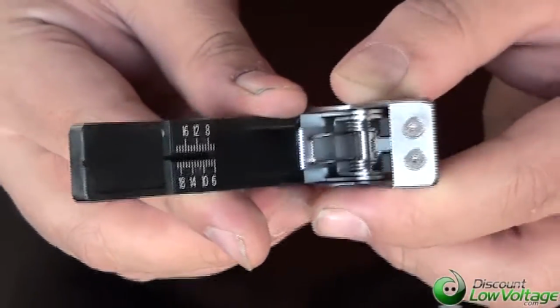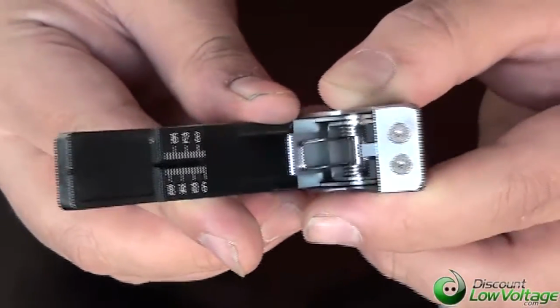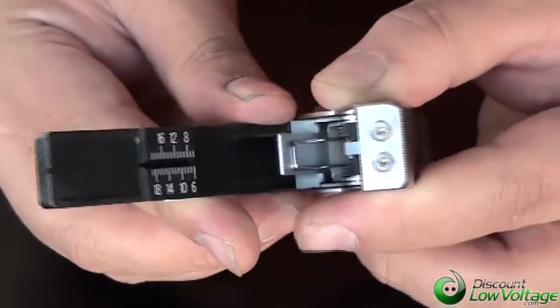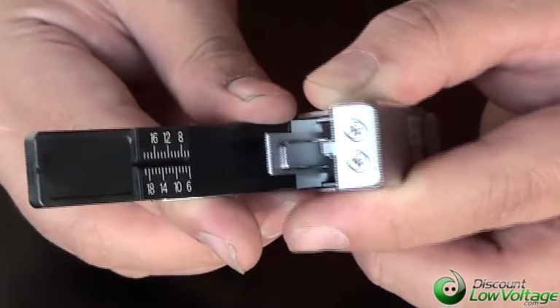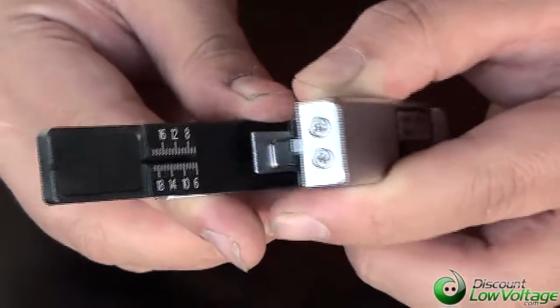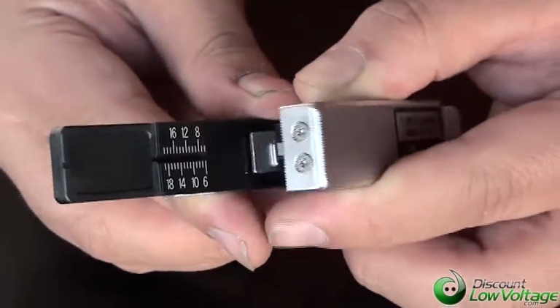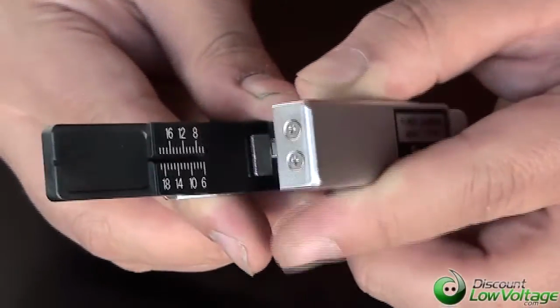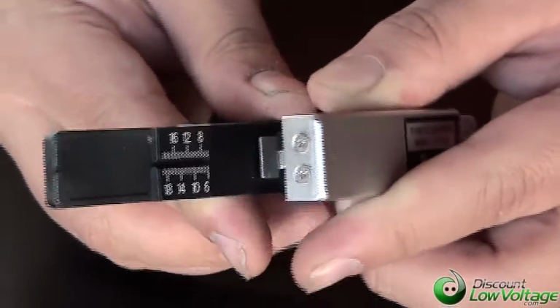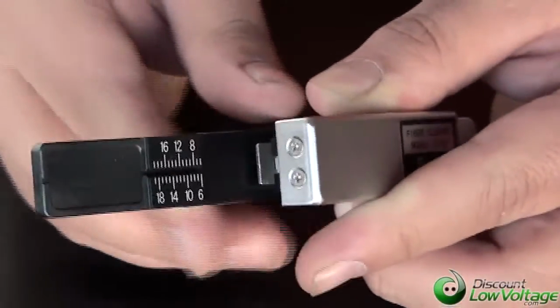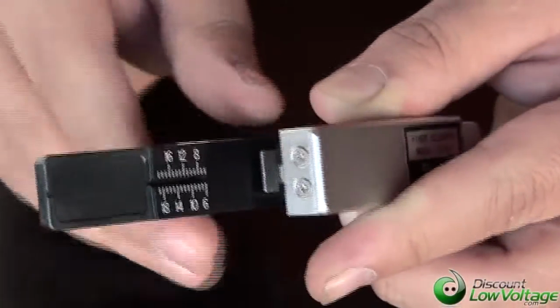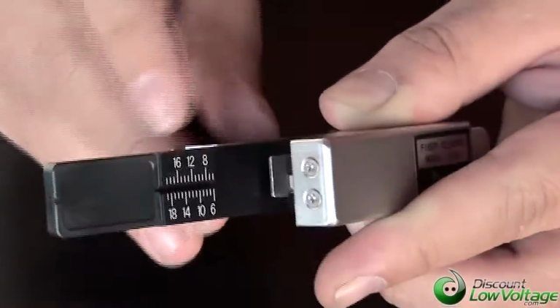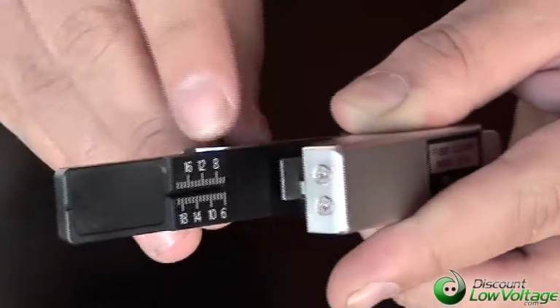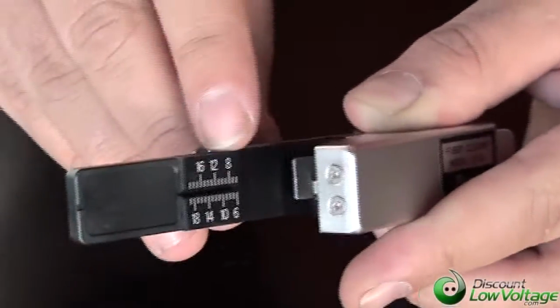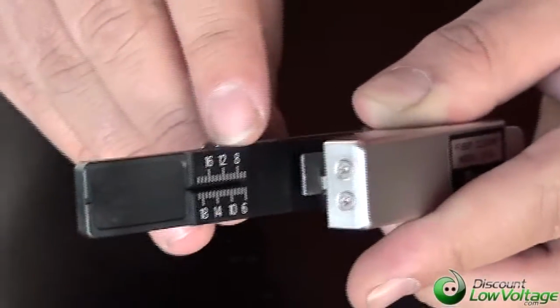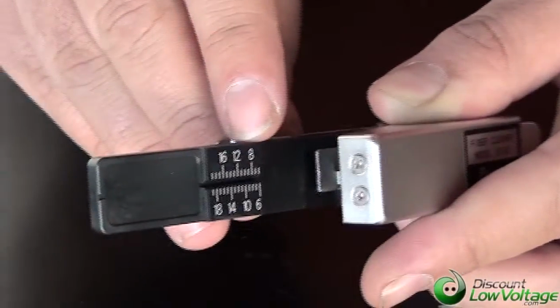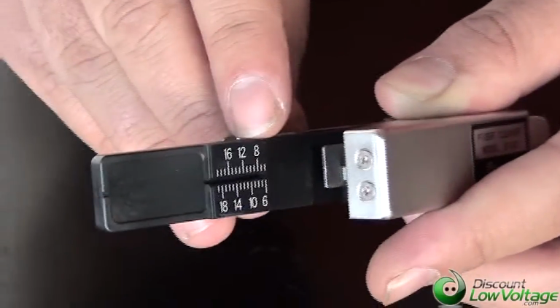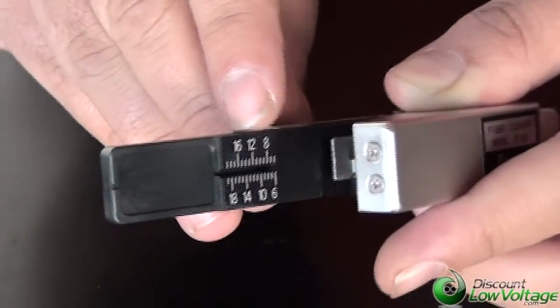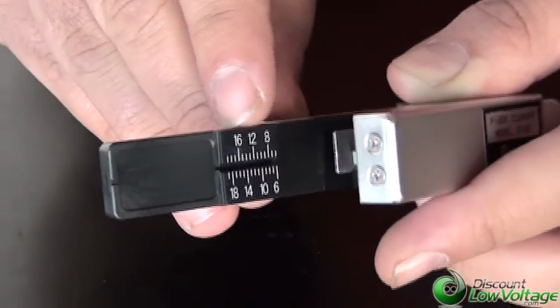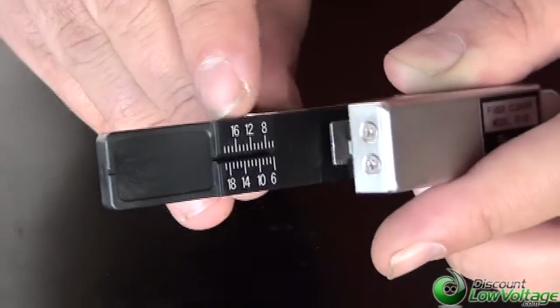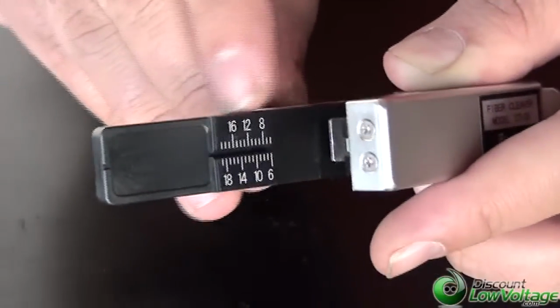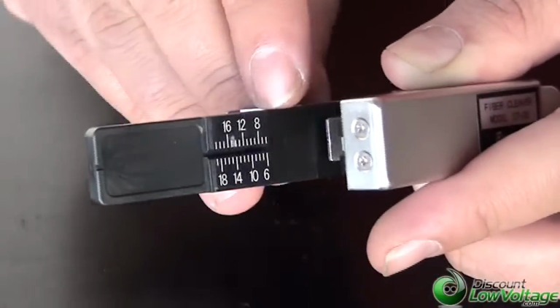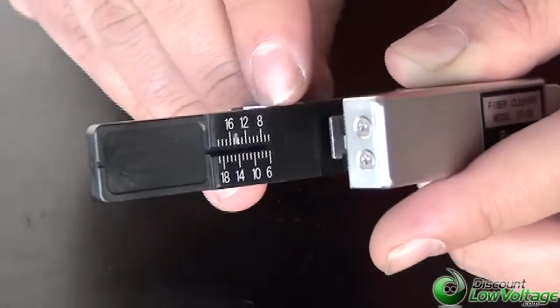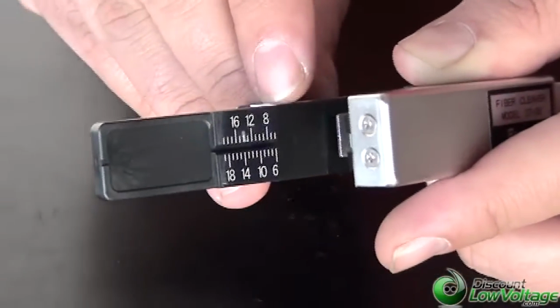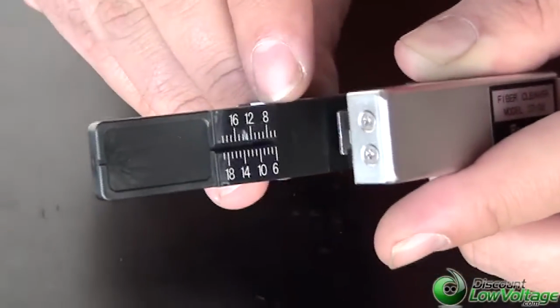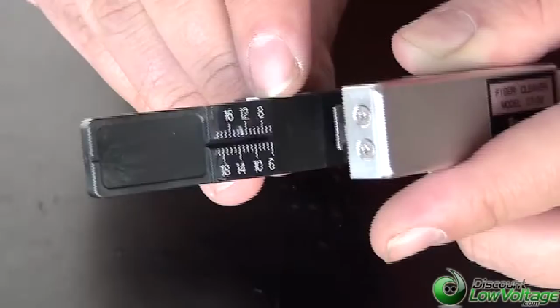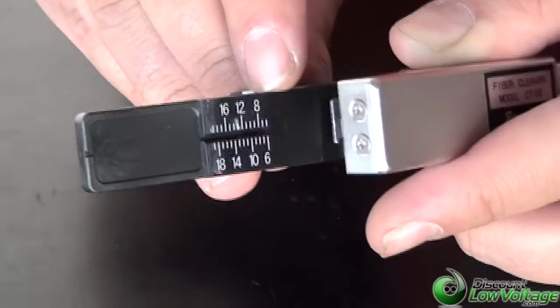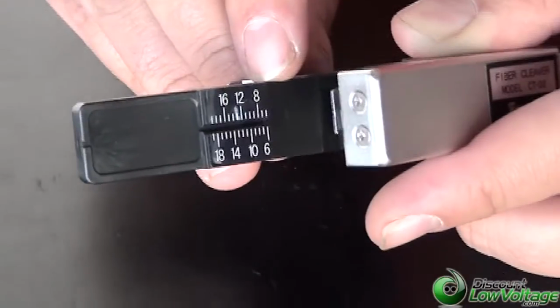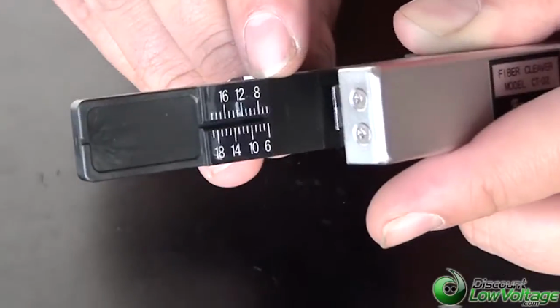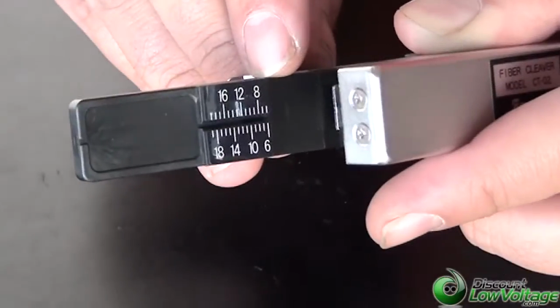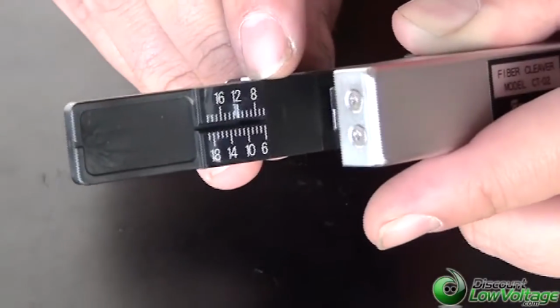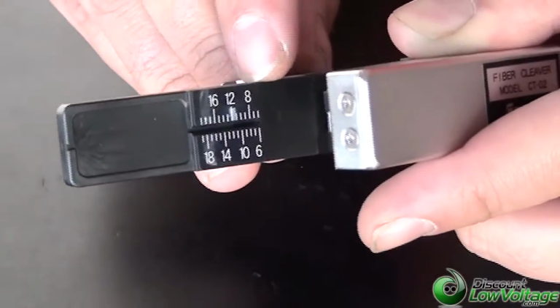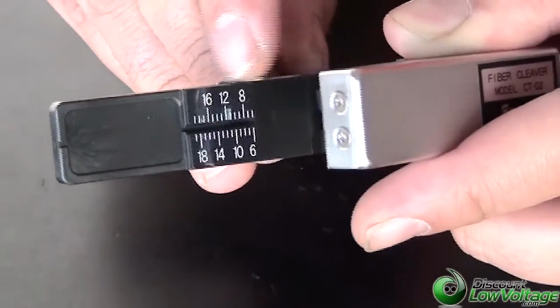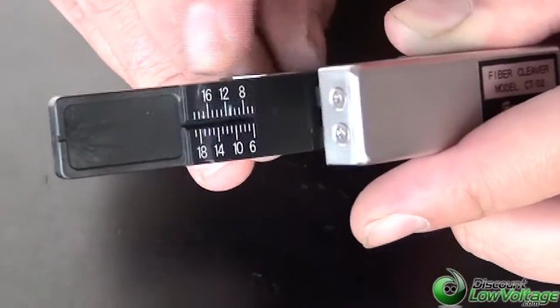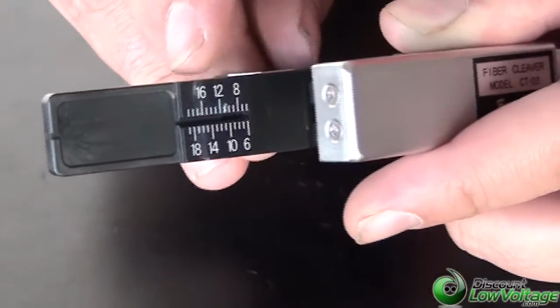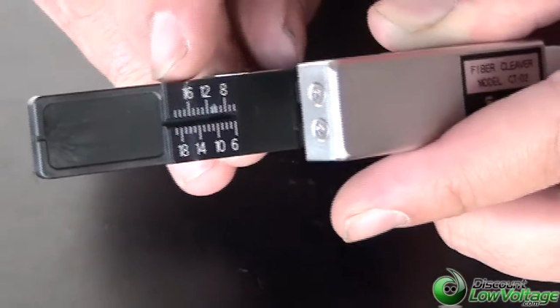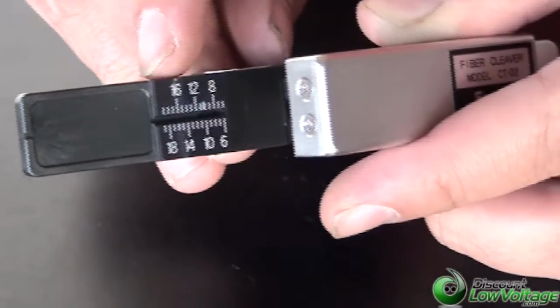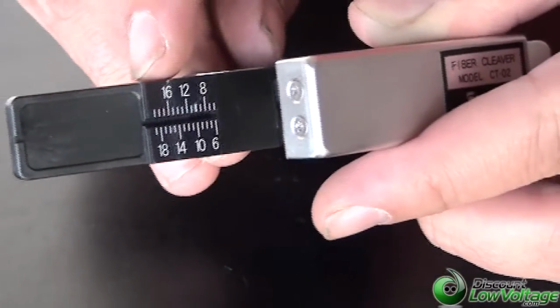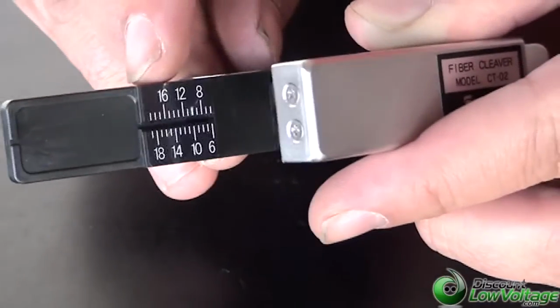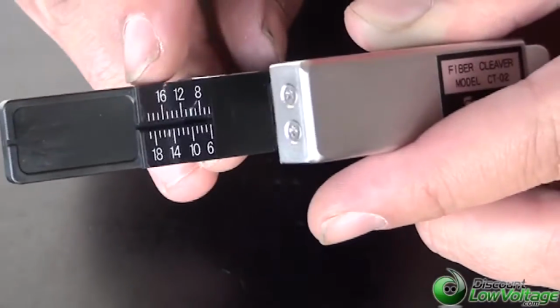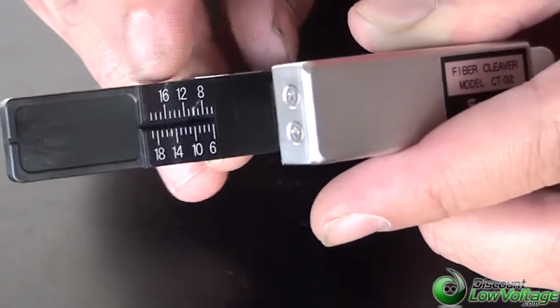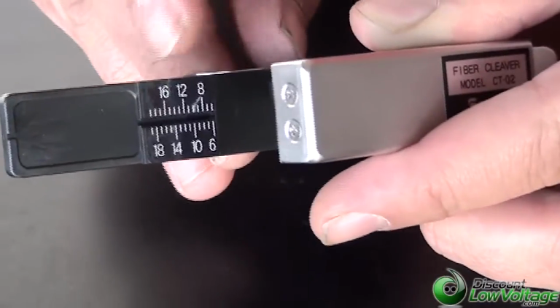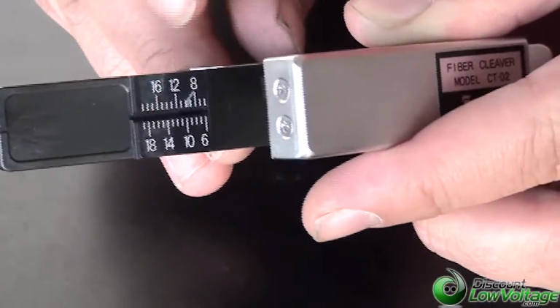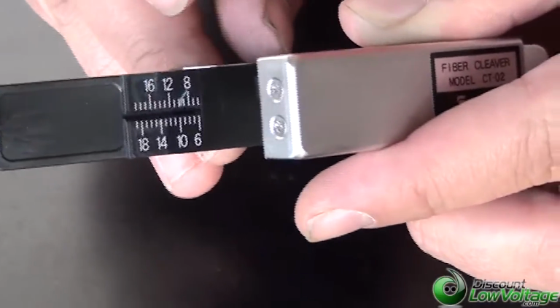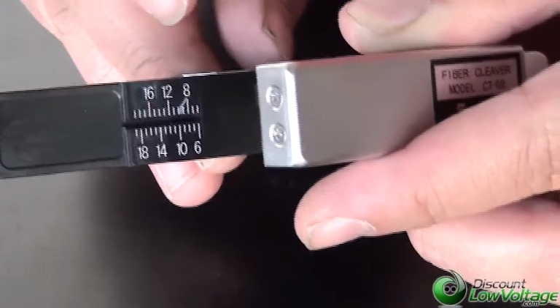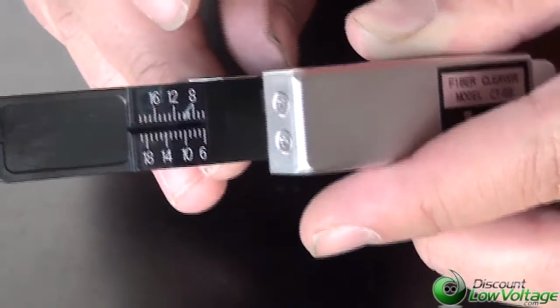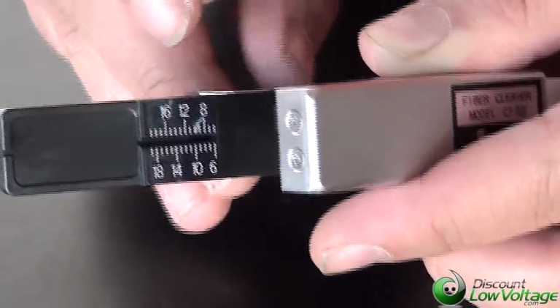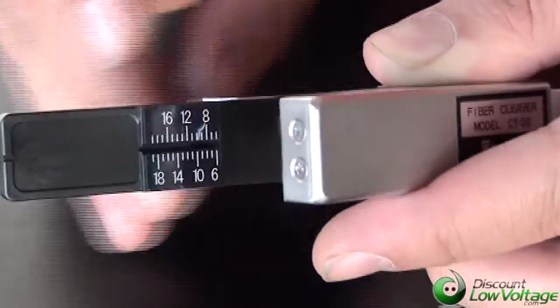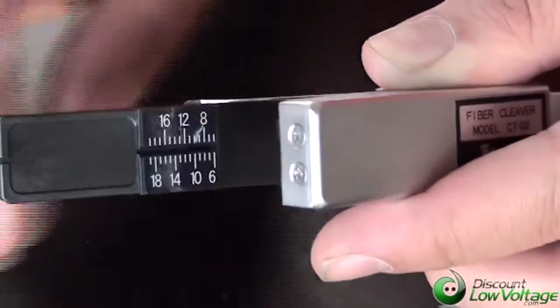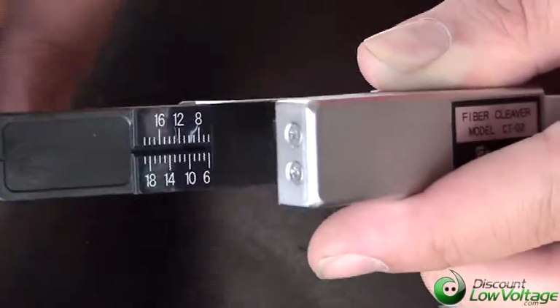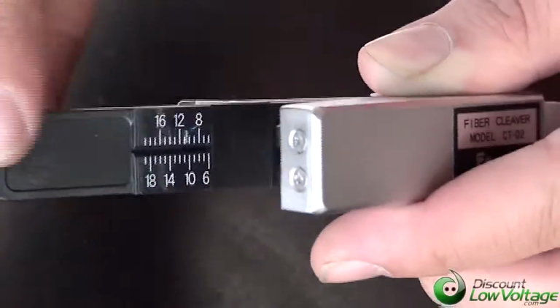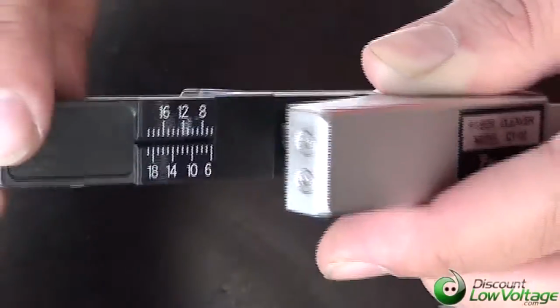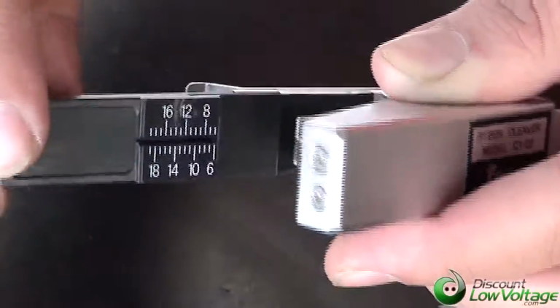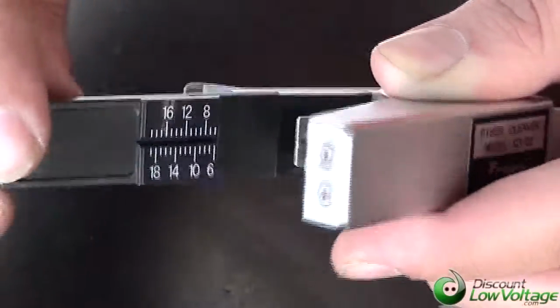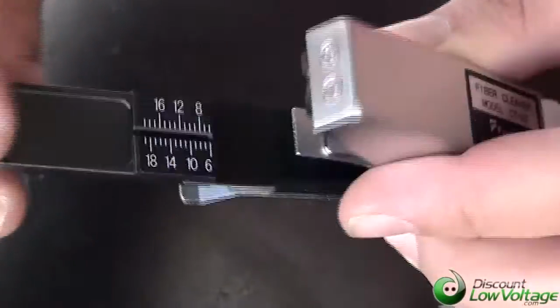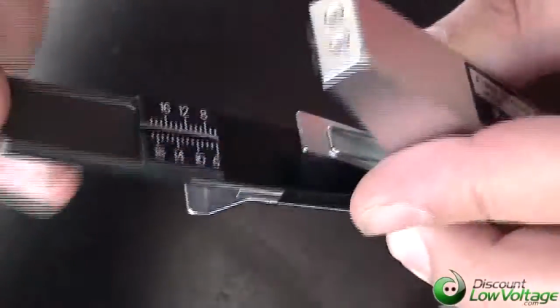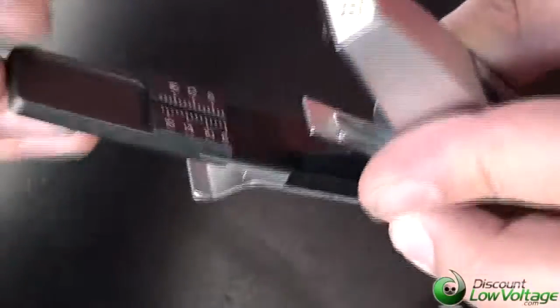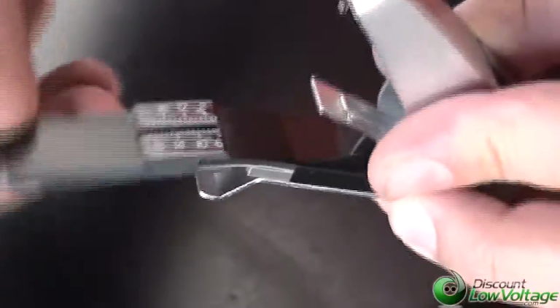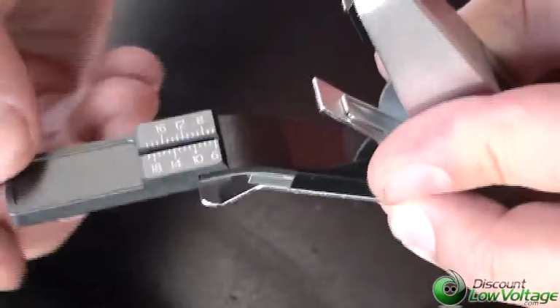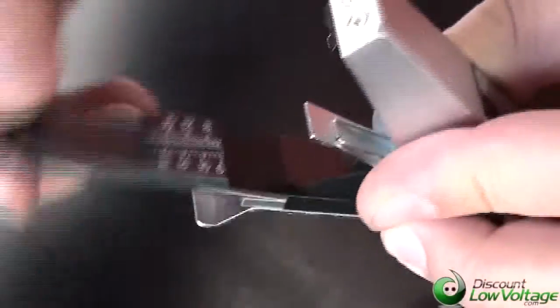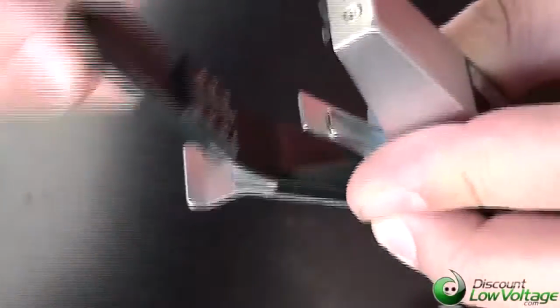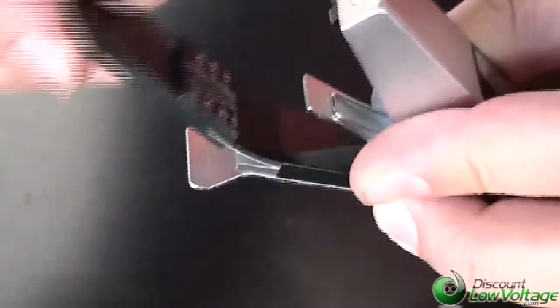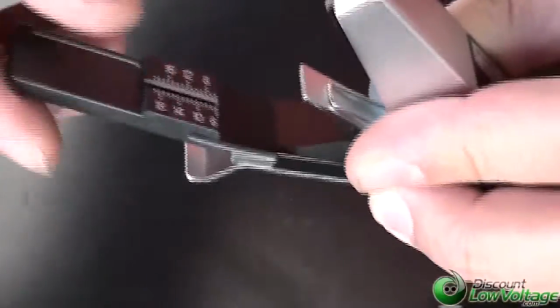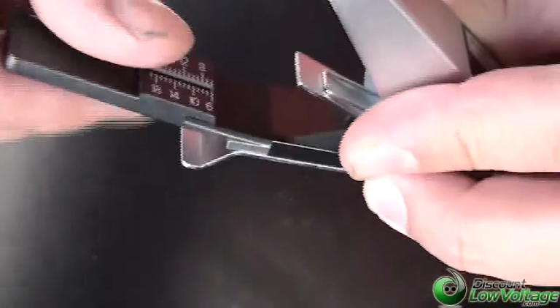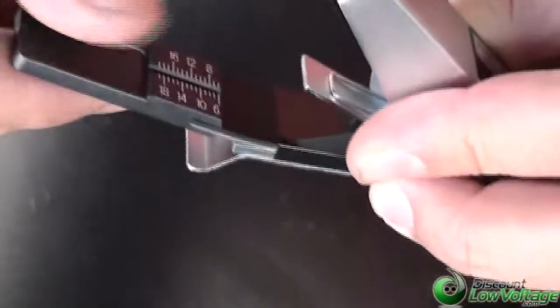You also have your measuring chart right there, which is from 6 to 19 millimeters, and this is also flexible.